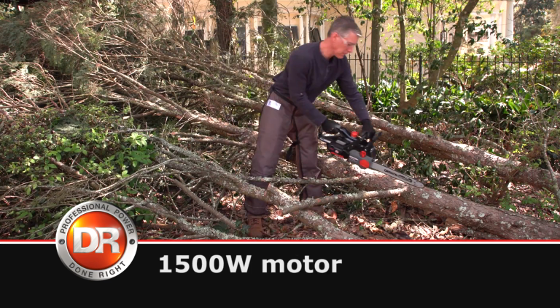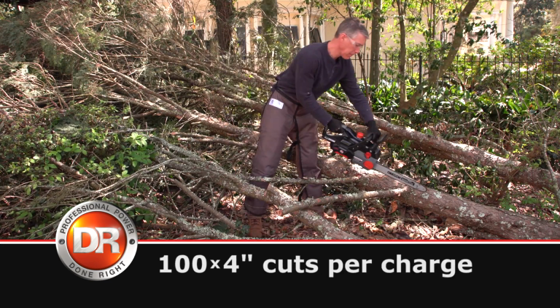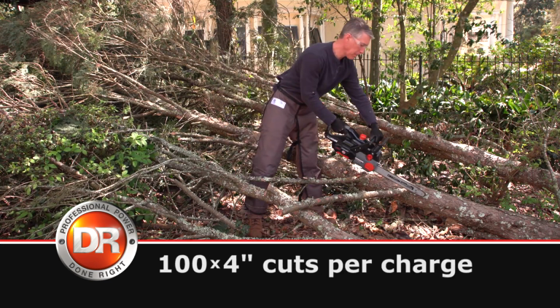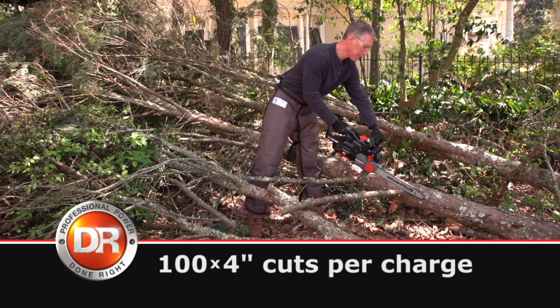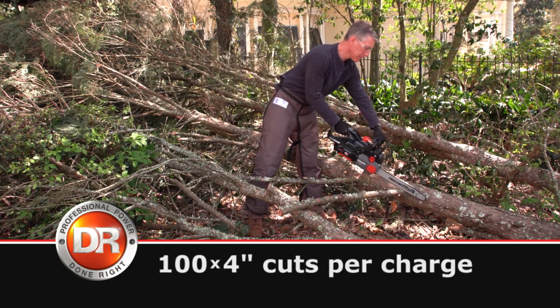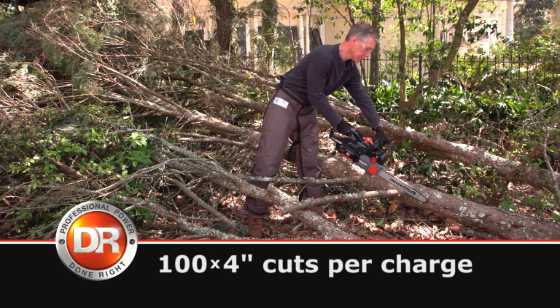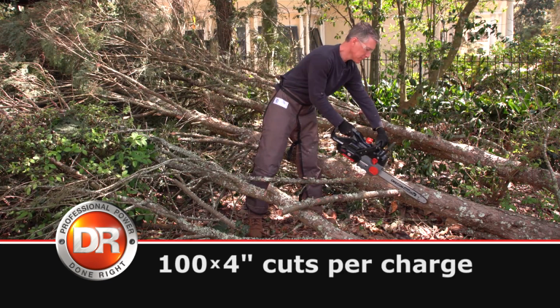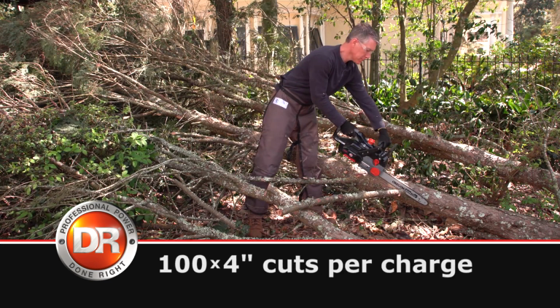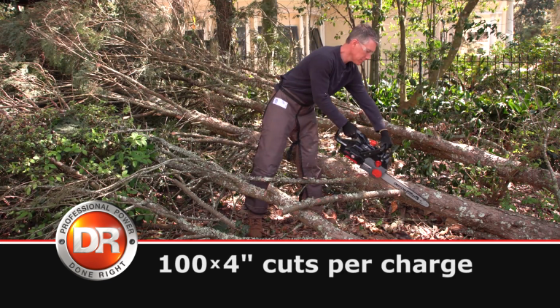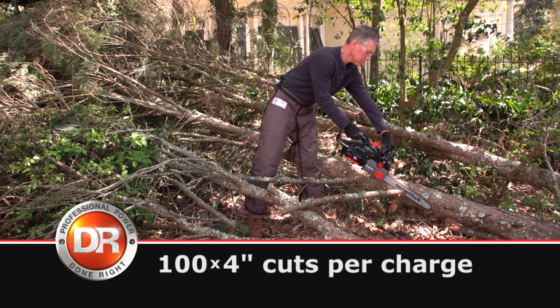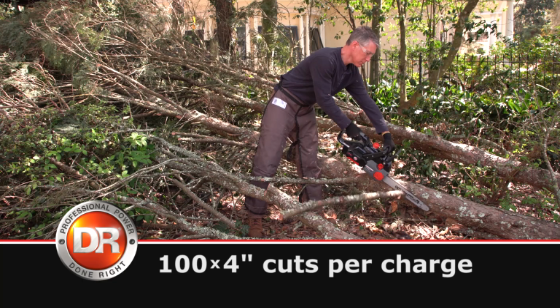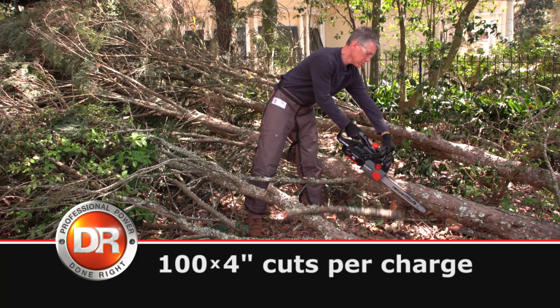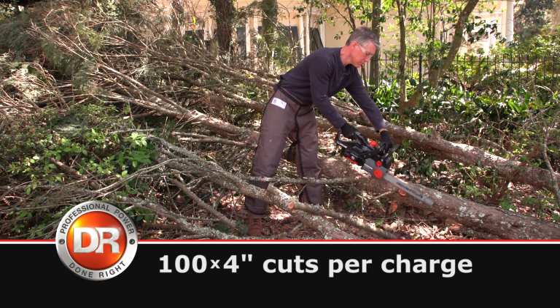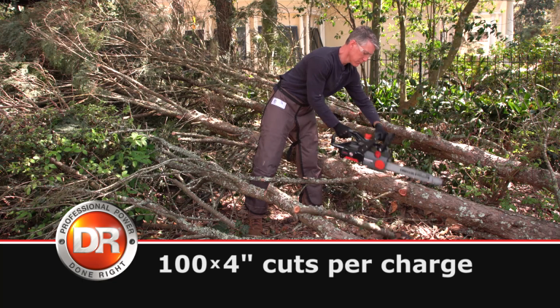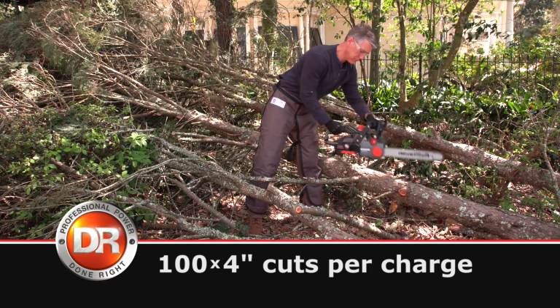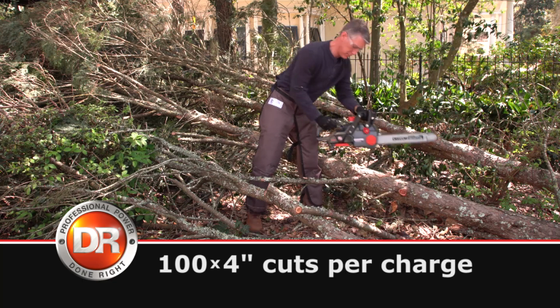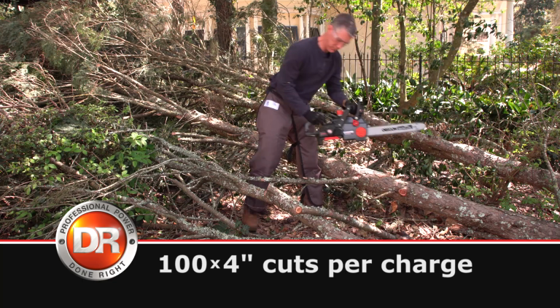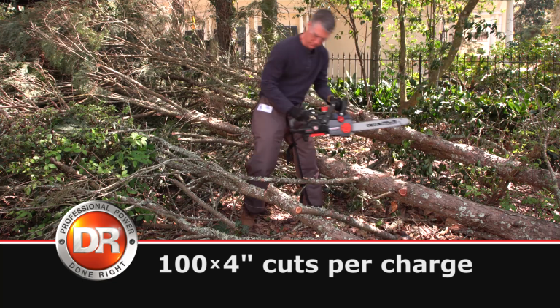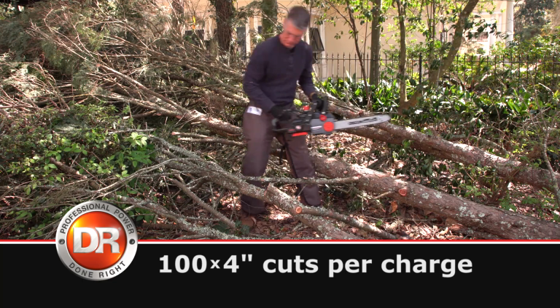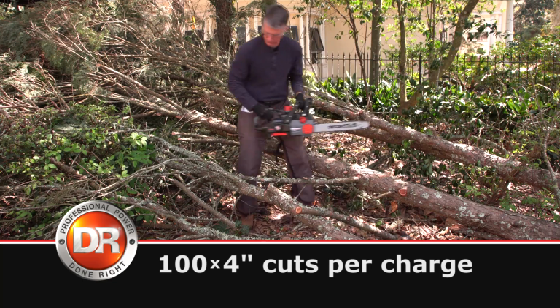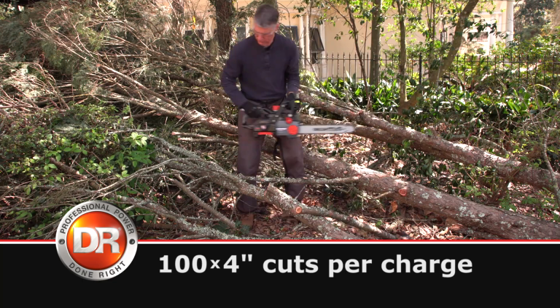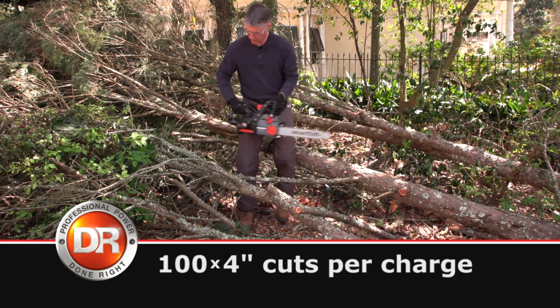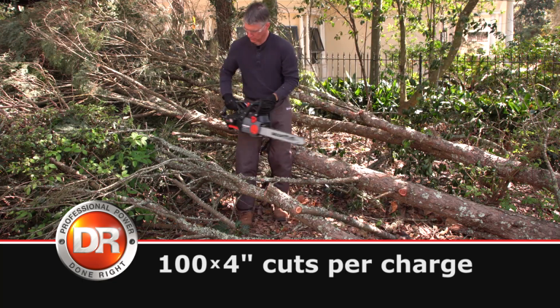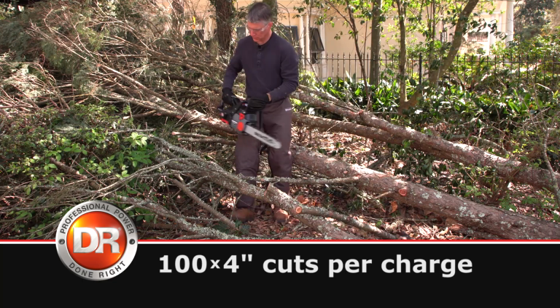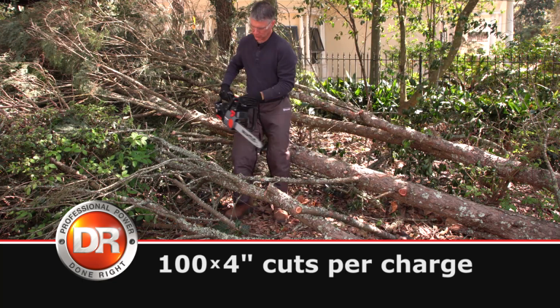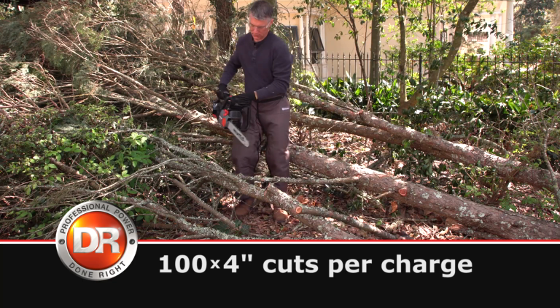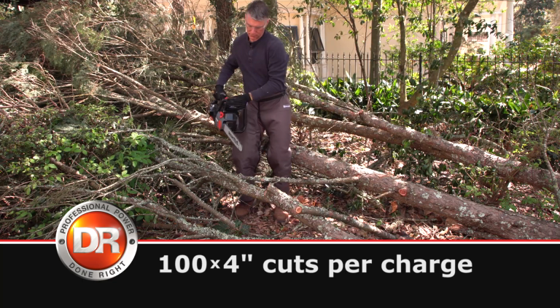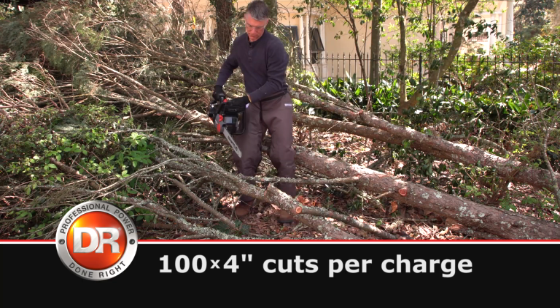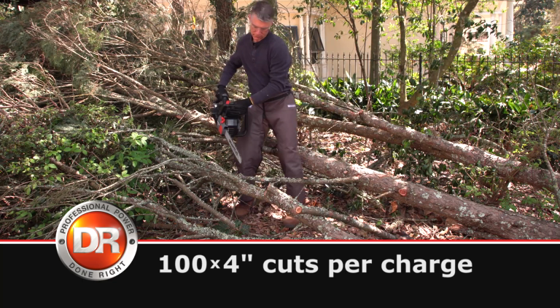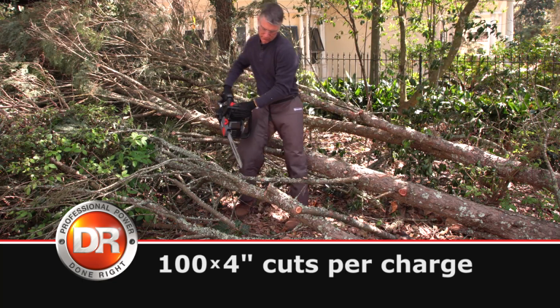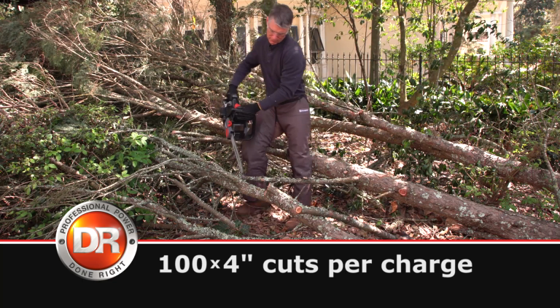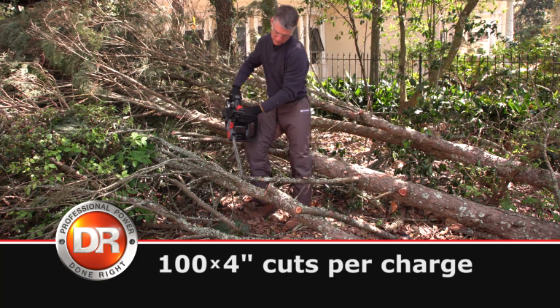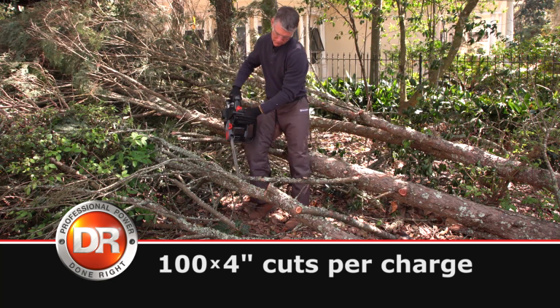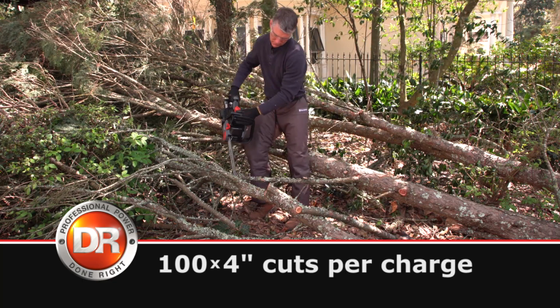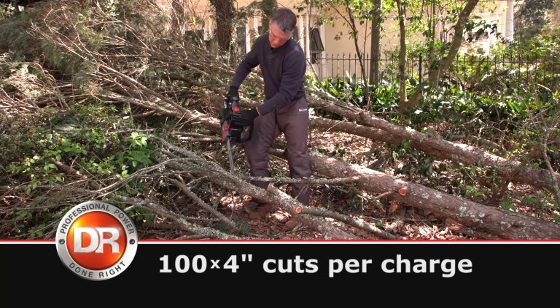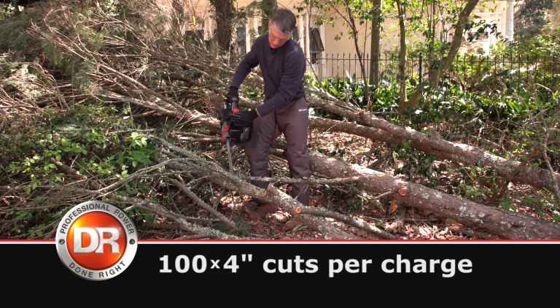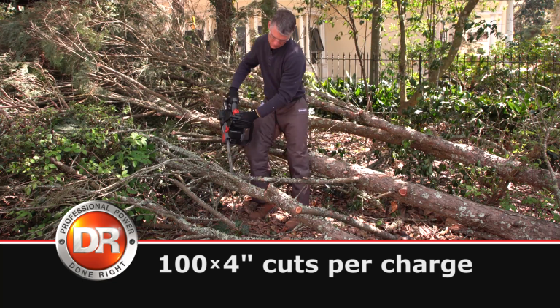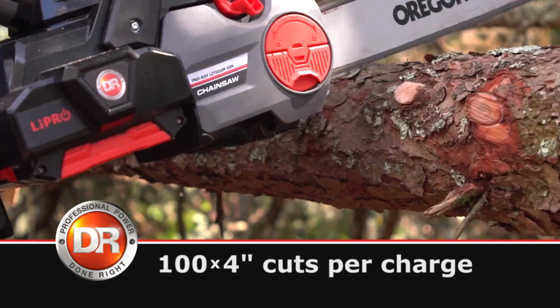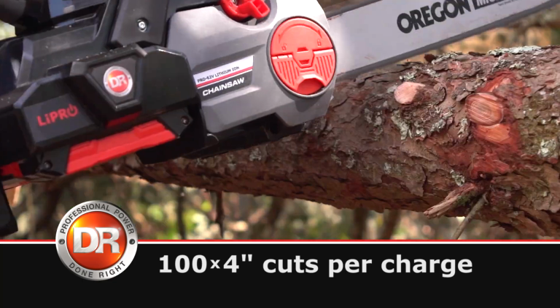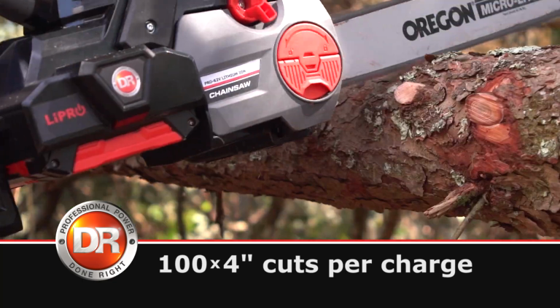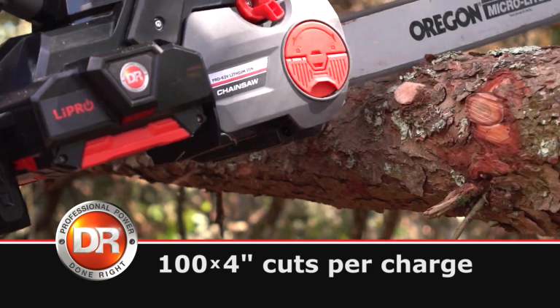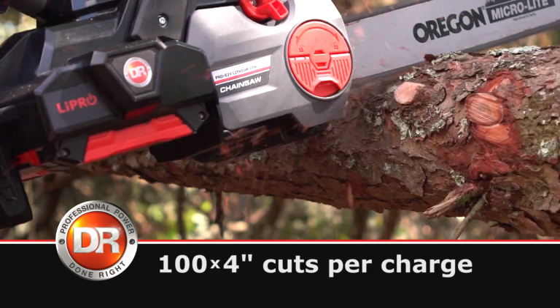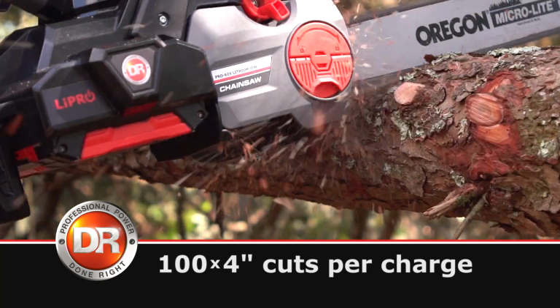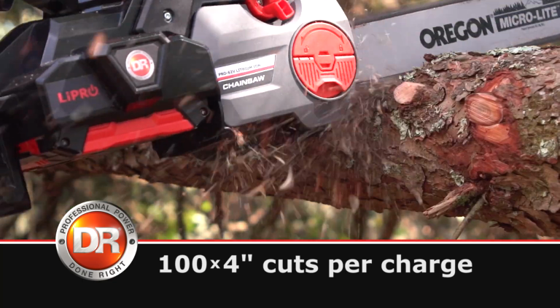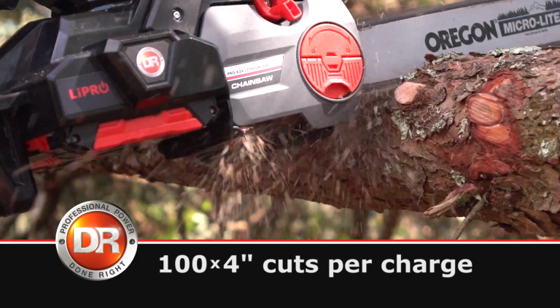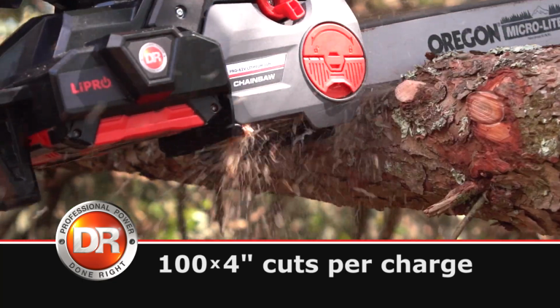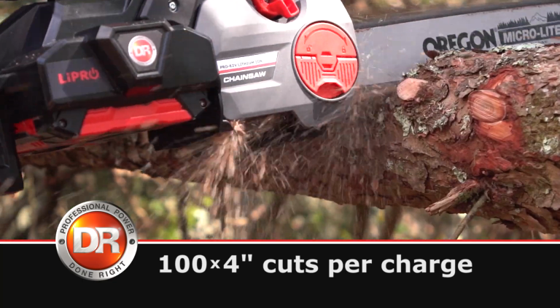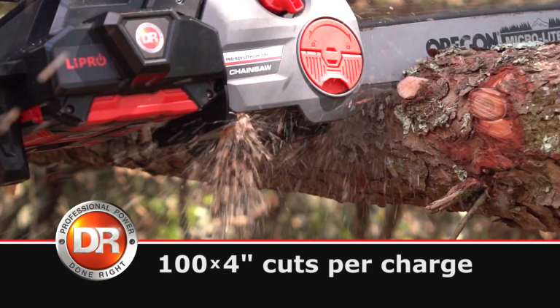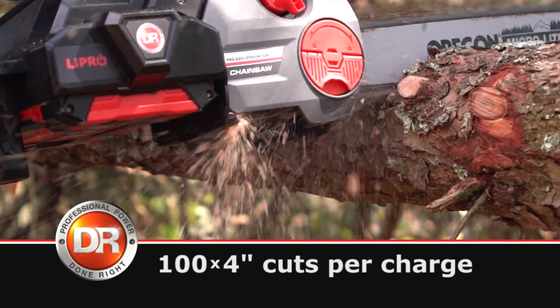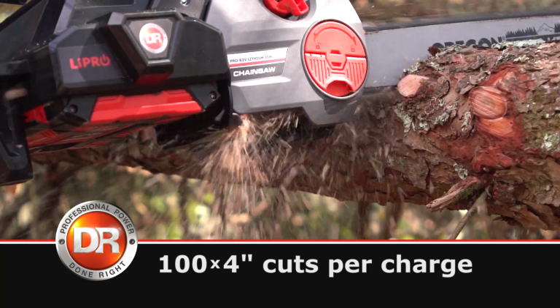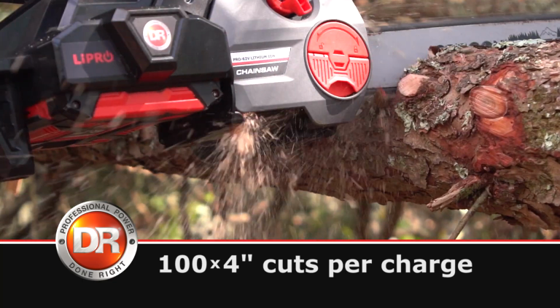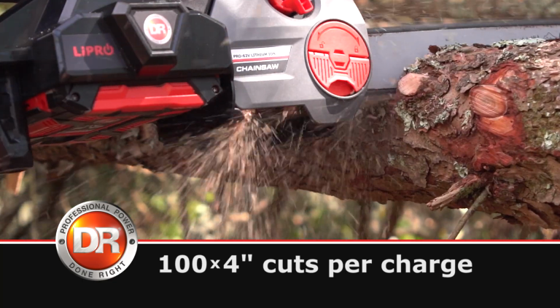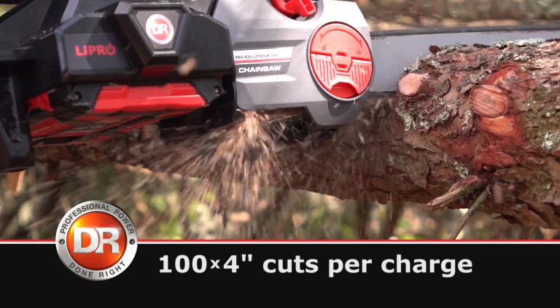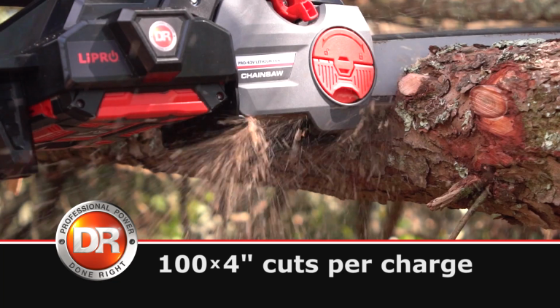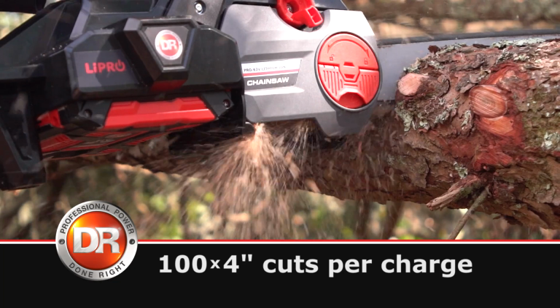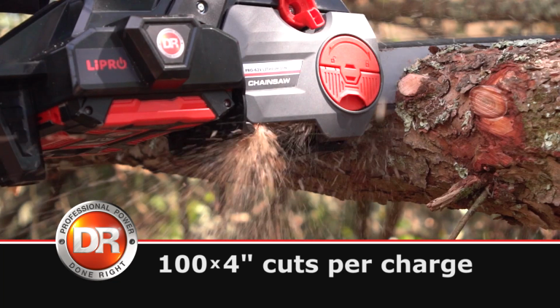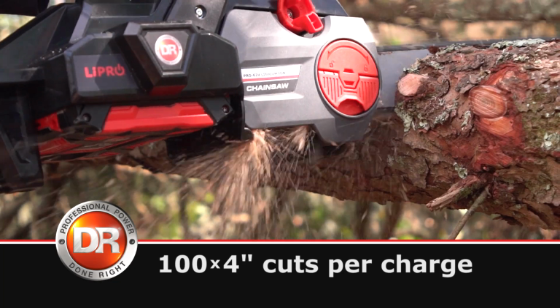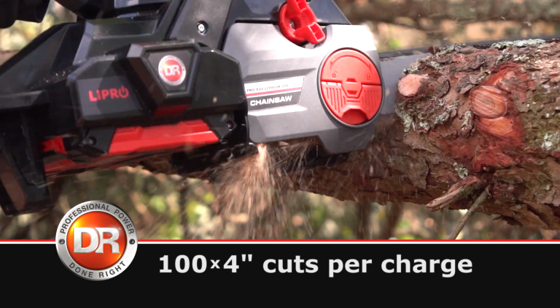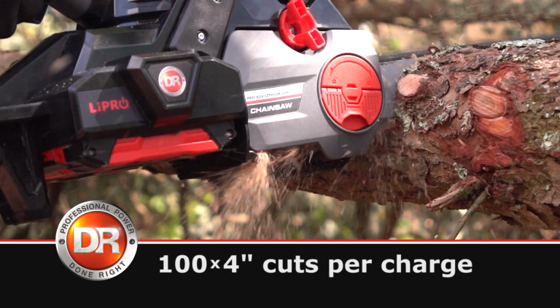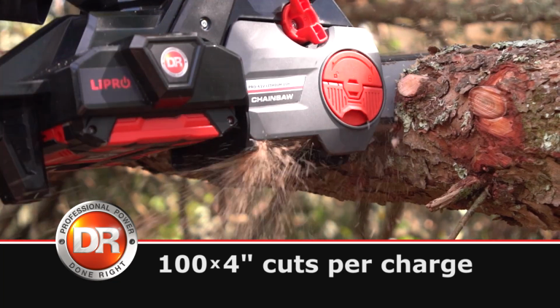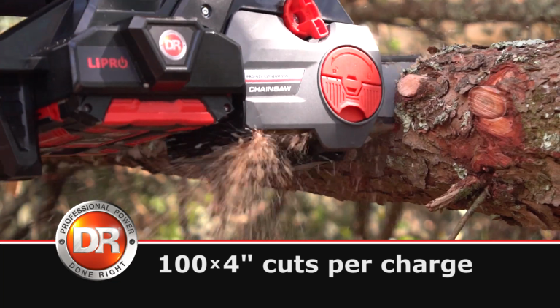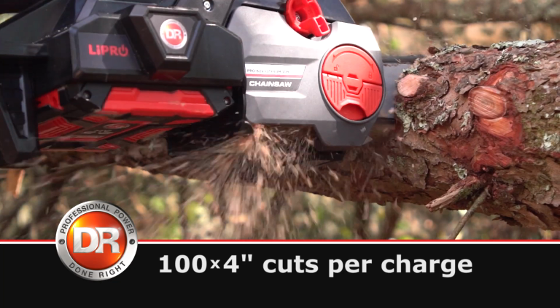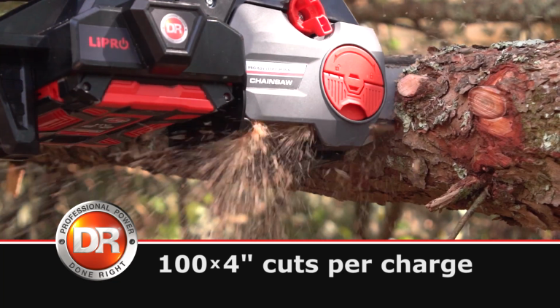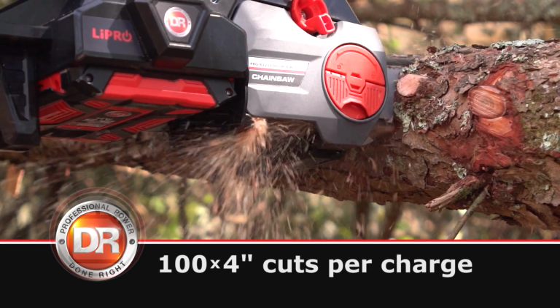The battery will hold its charge for up to 100 cuts per charge, and you can get double that when you have an extra fully charged battery on hand.